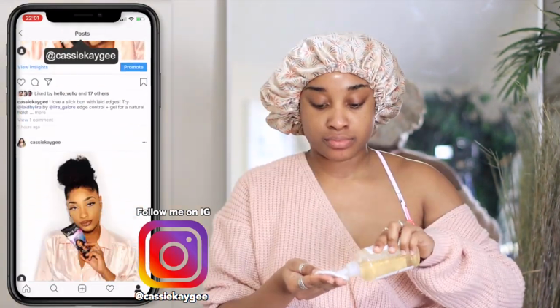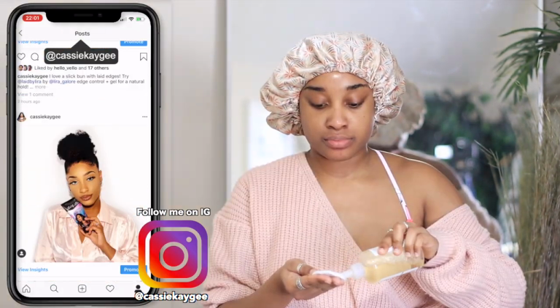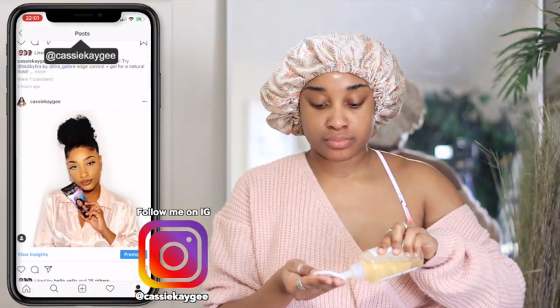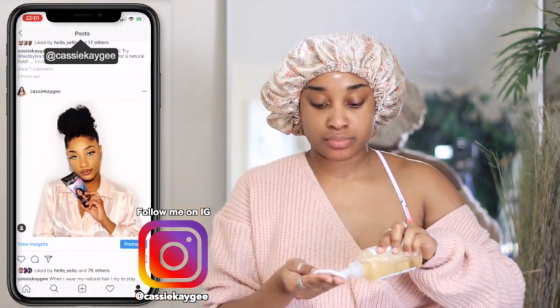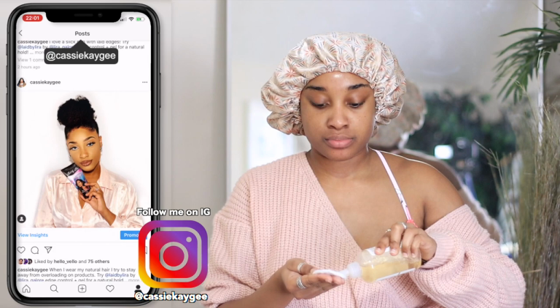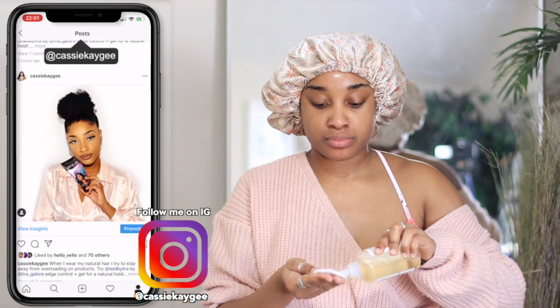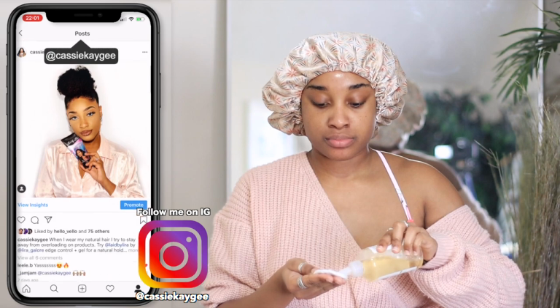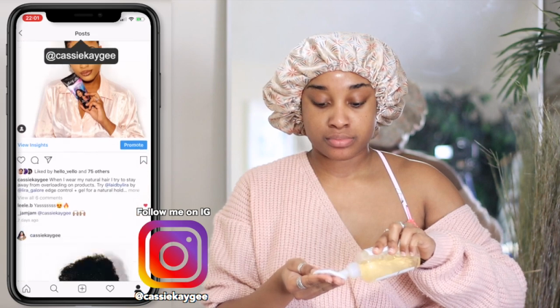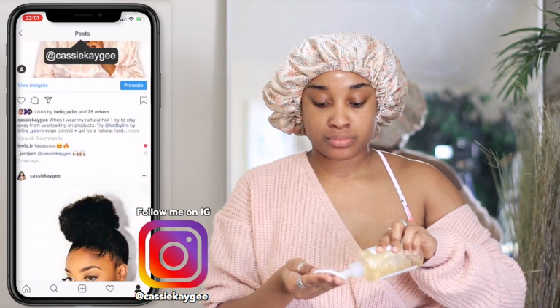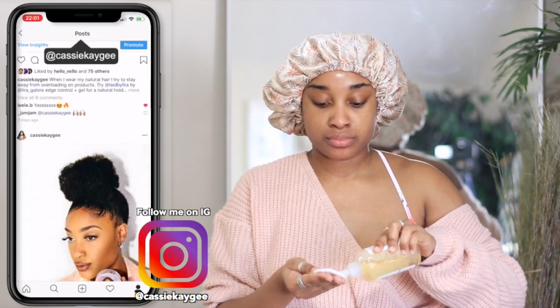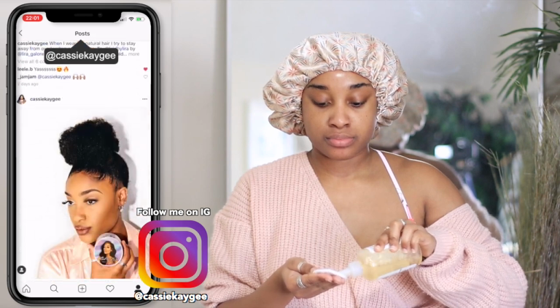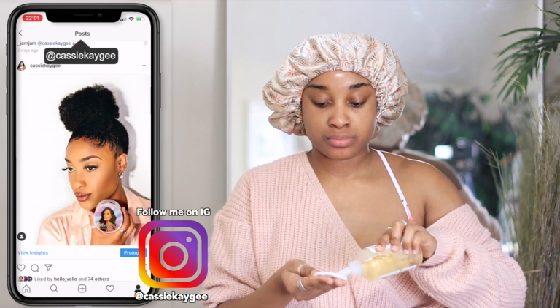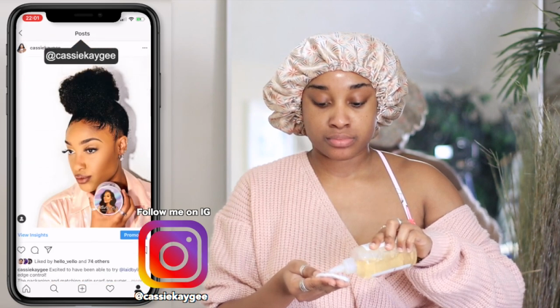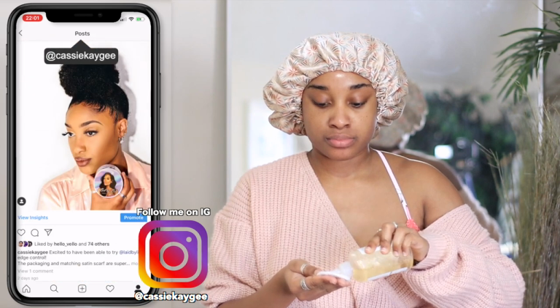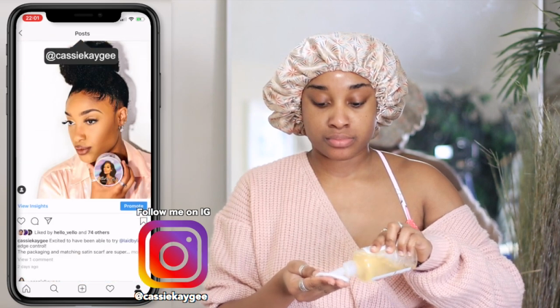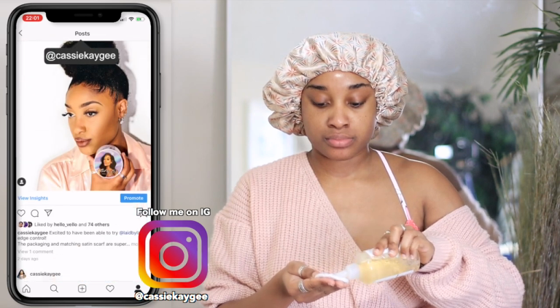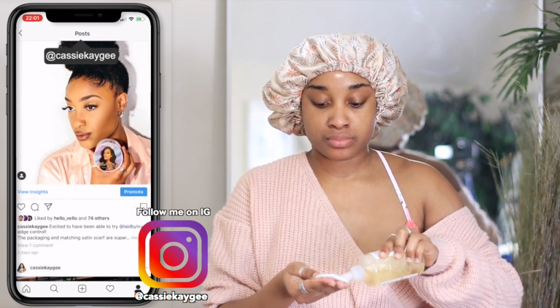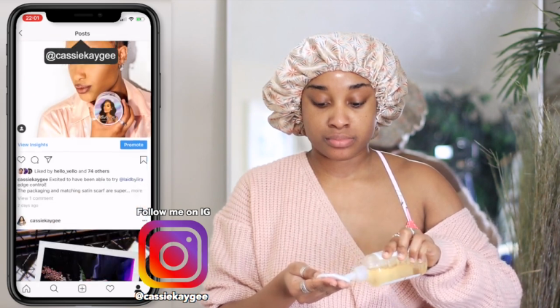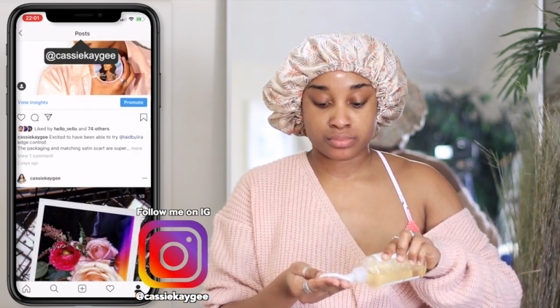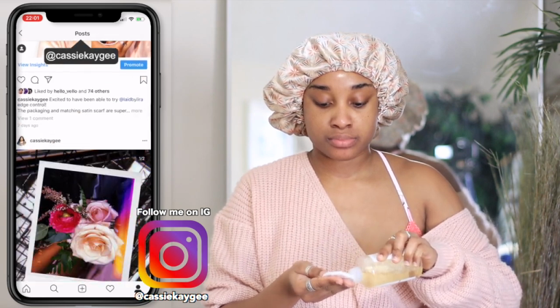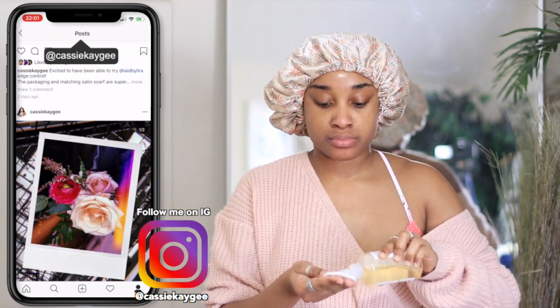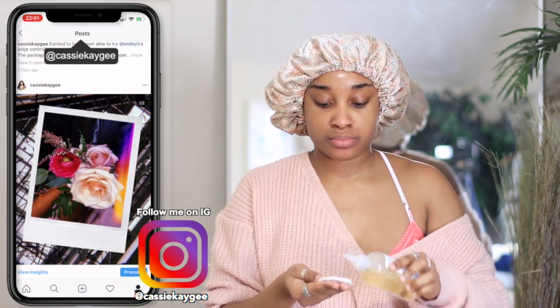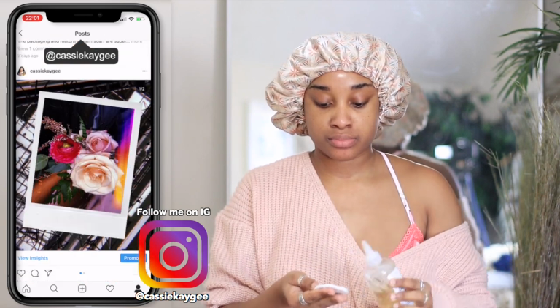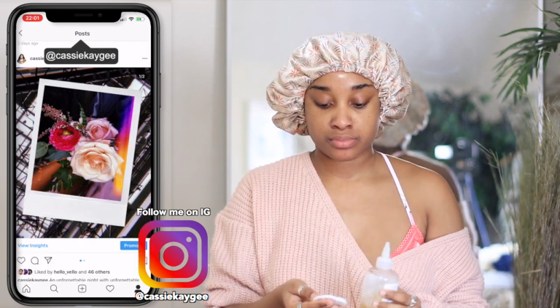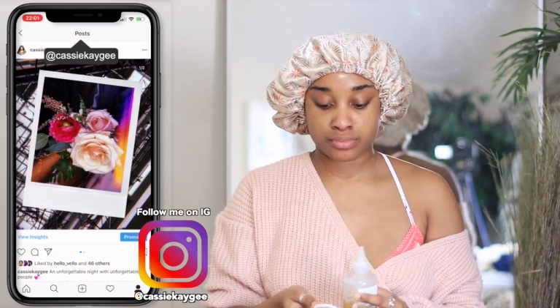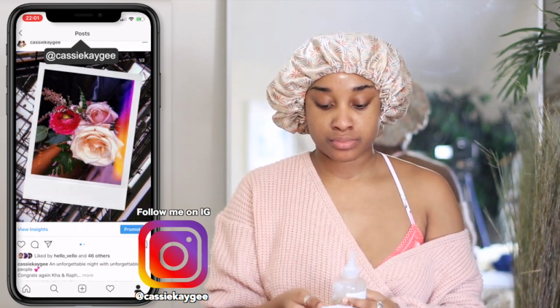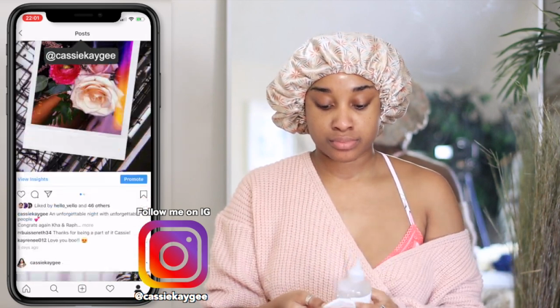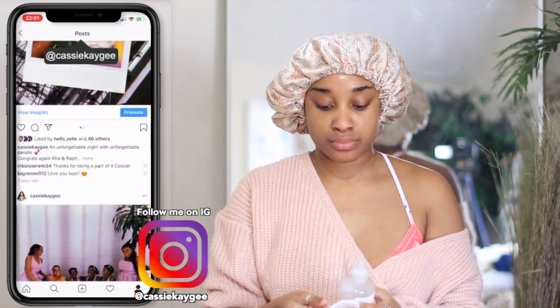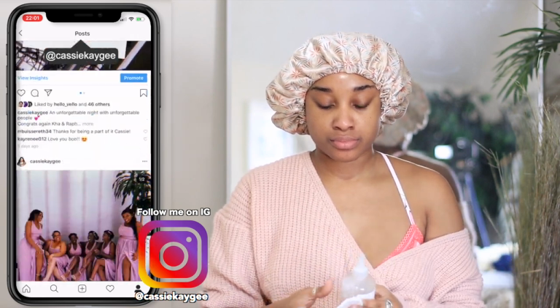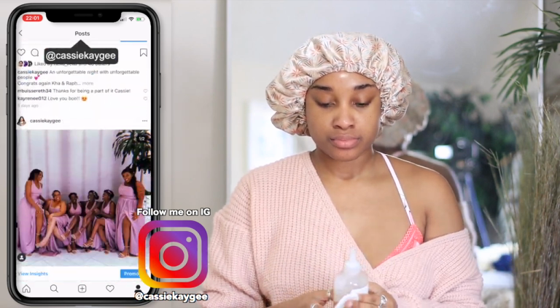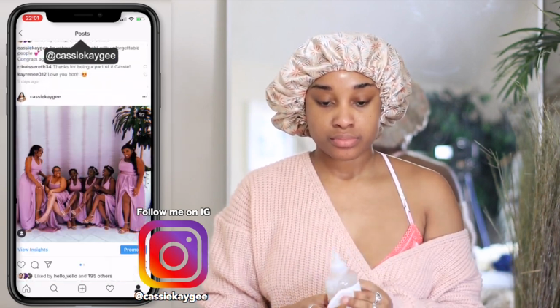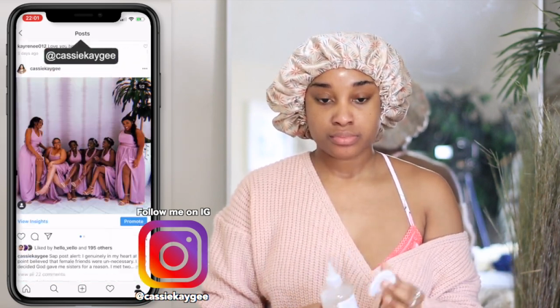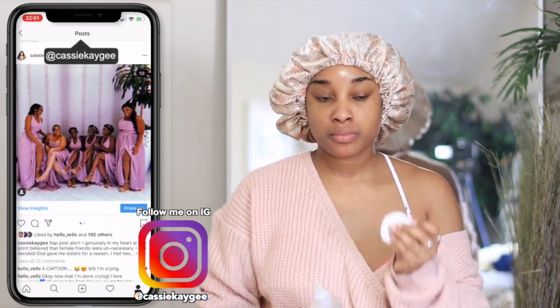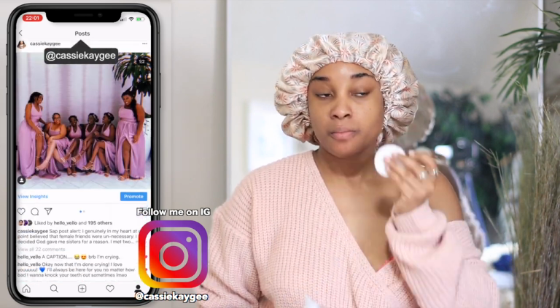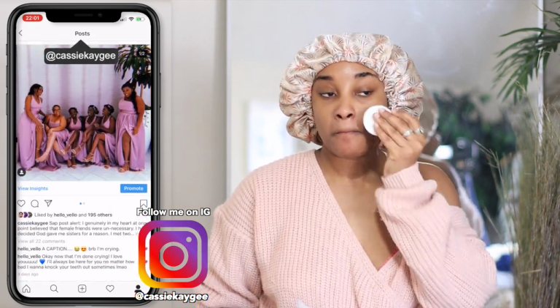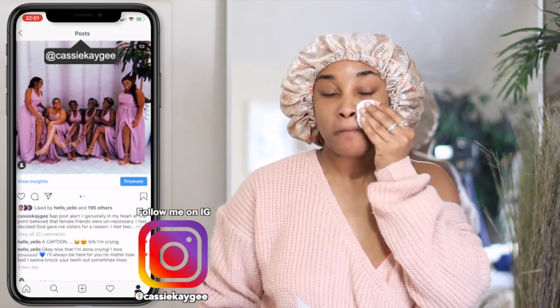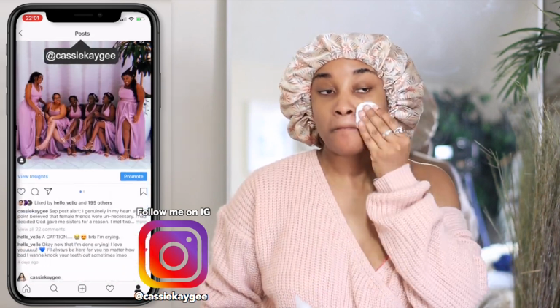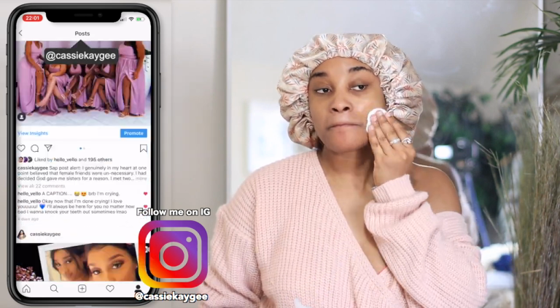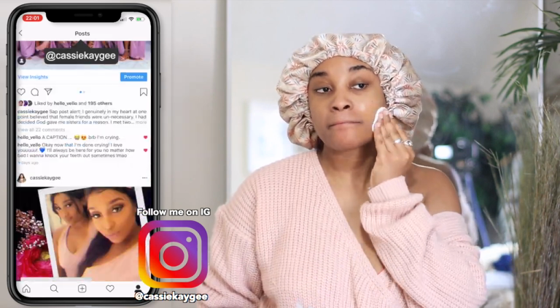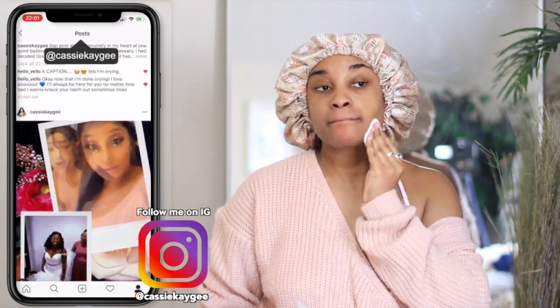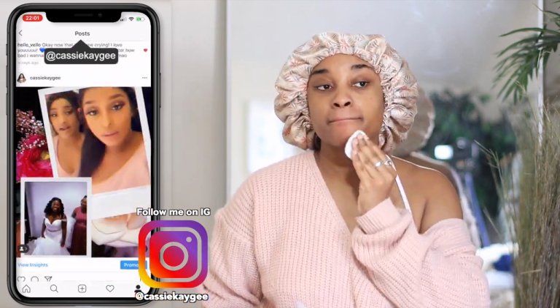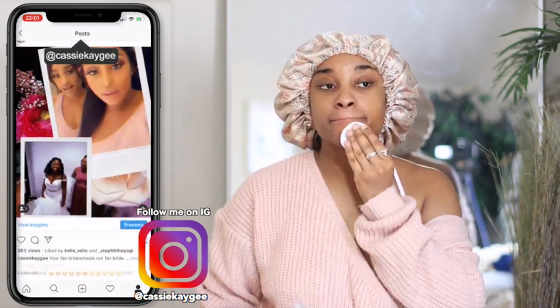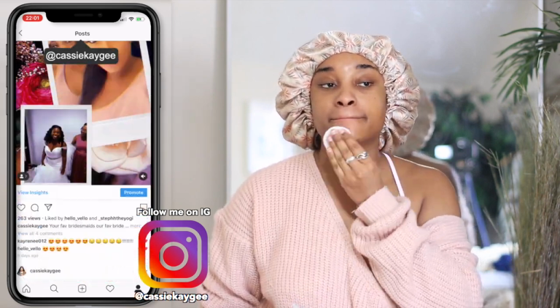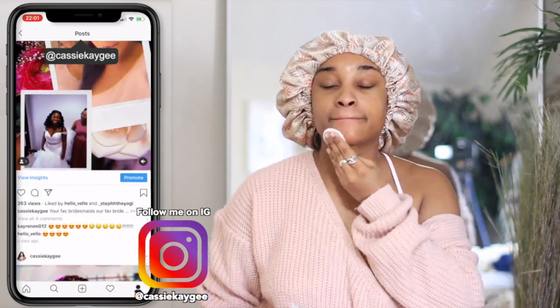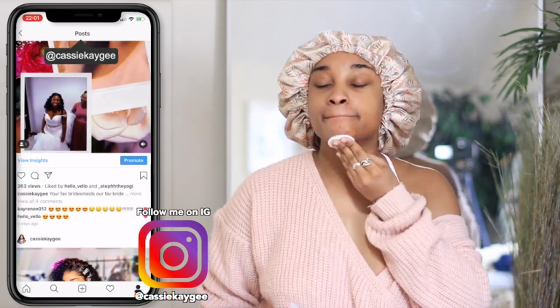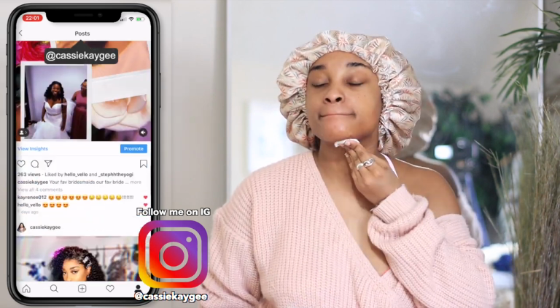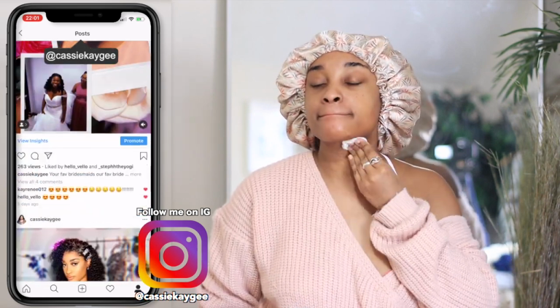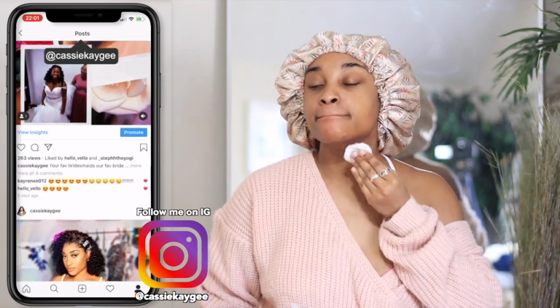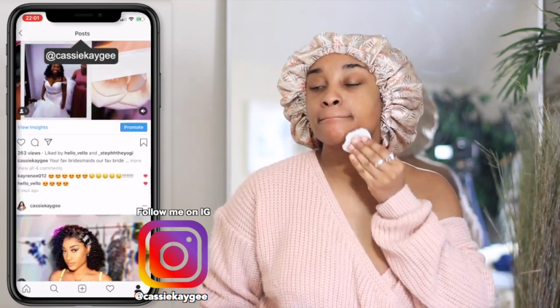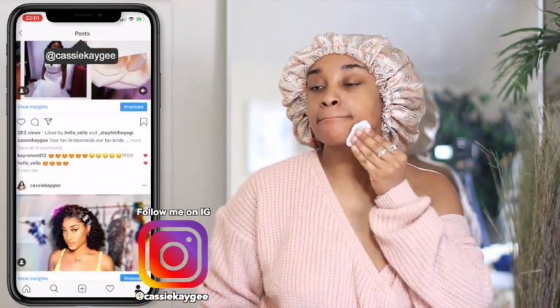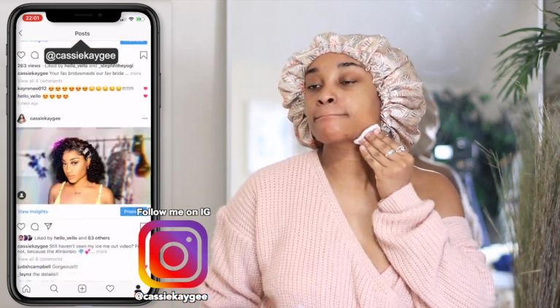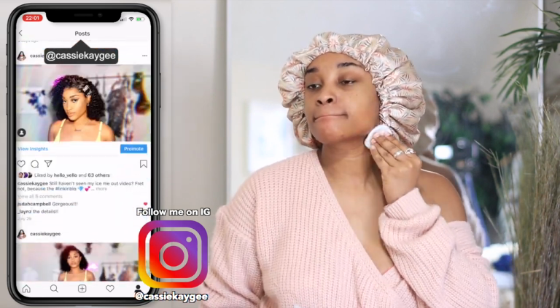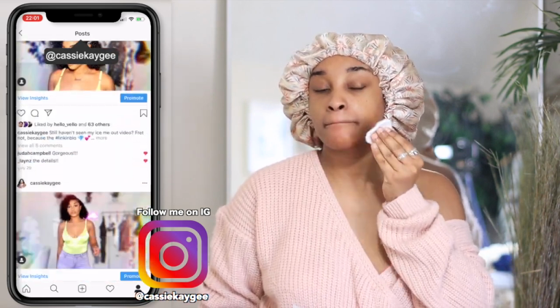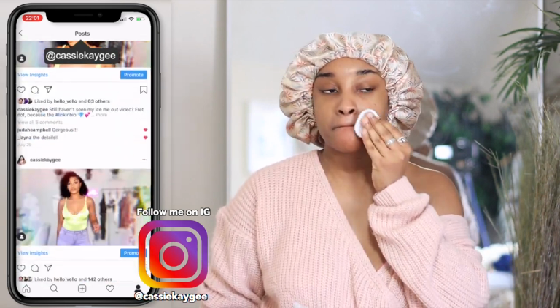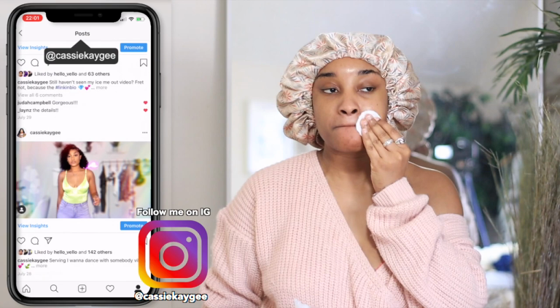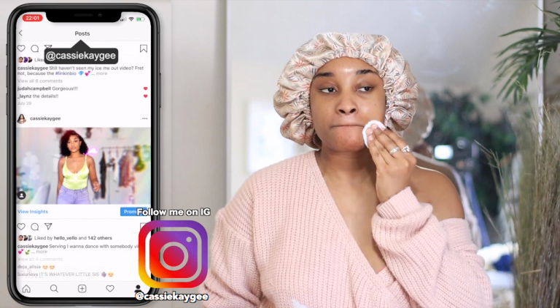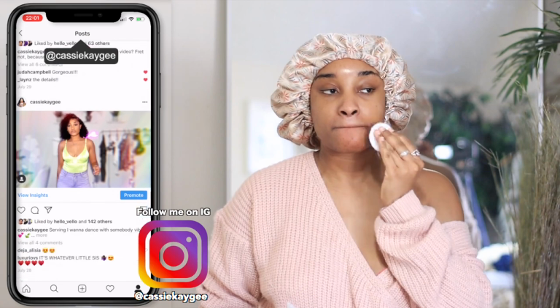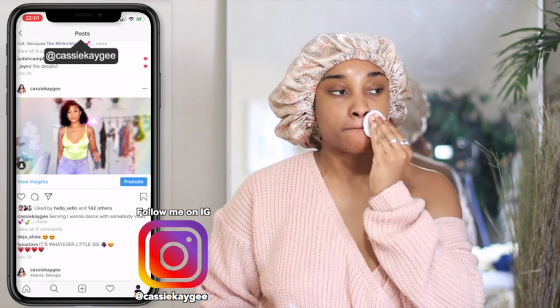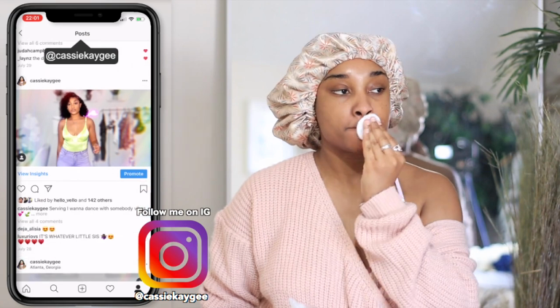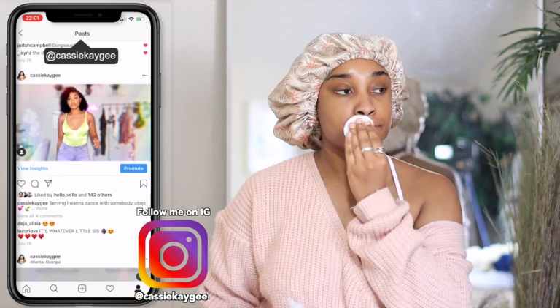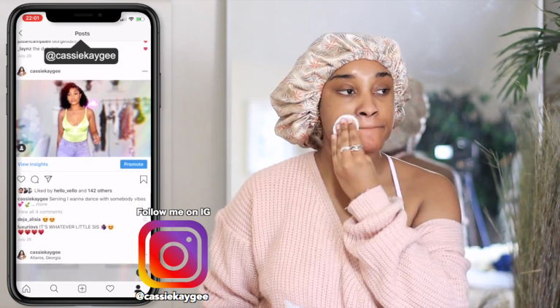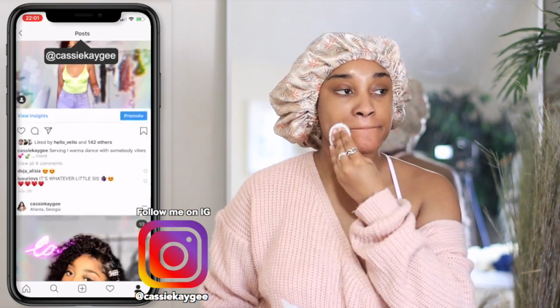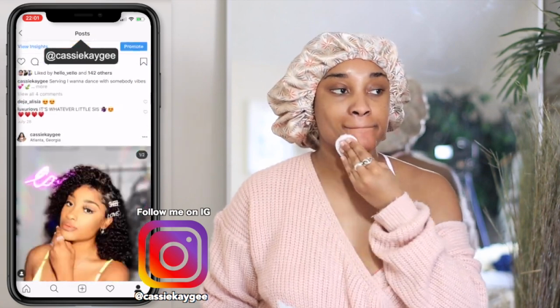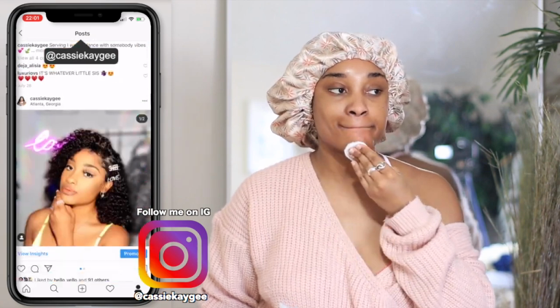Now going in with the glycolic acid toner. Look at my skin — she's already looking fabulous. I love this.